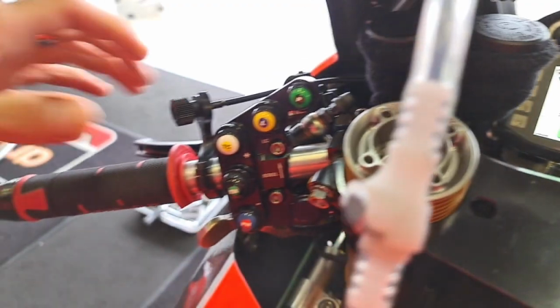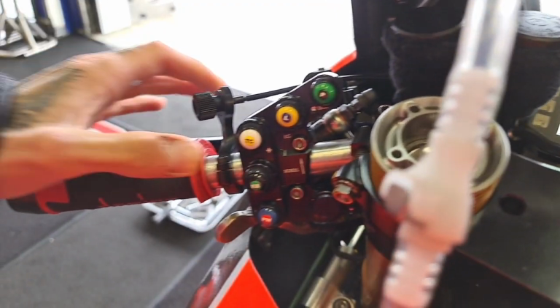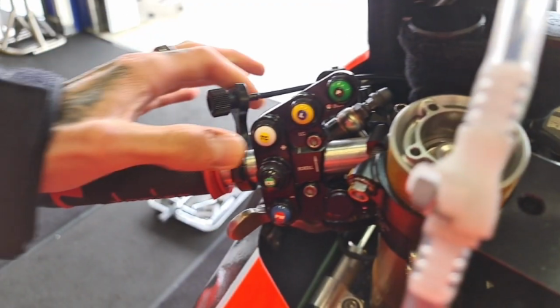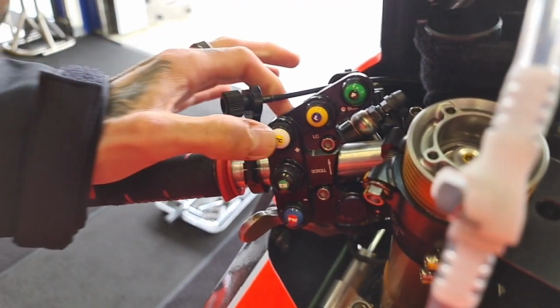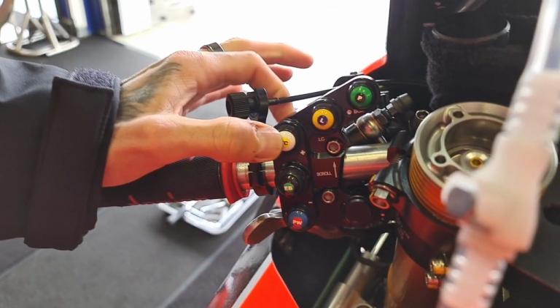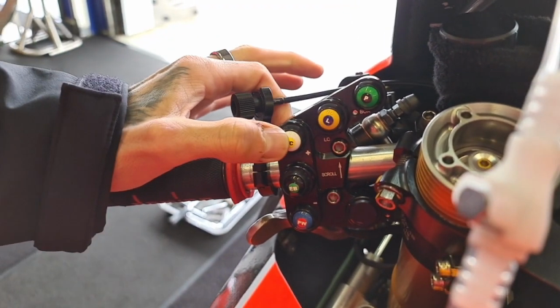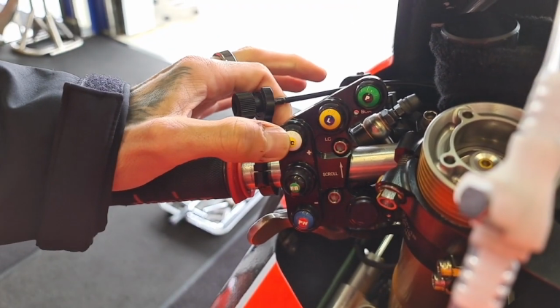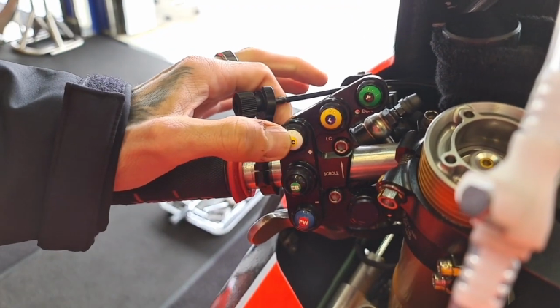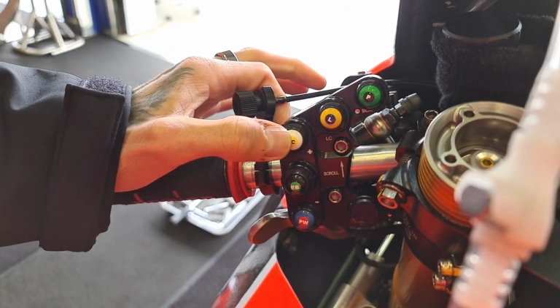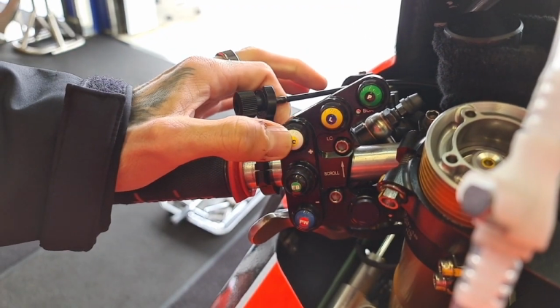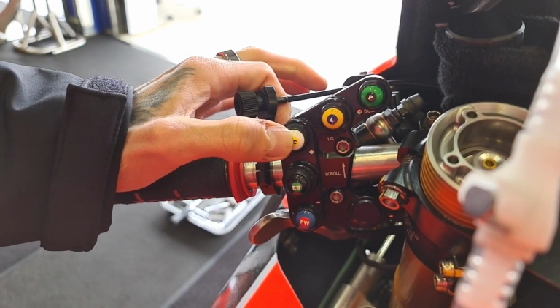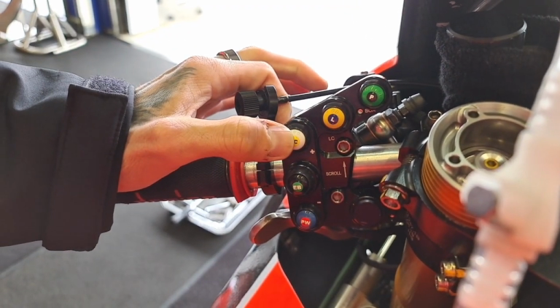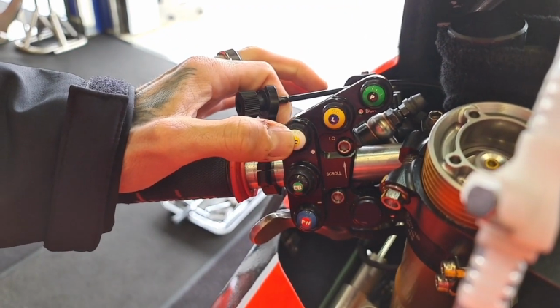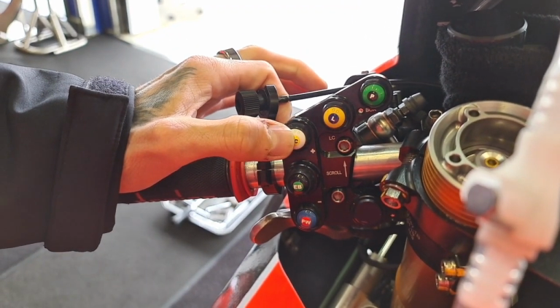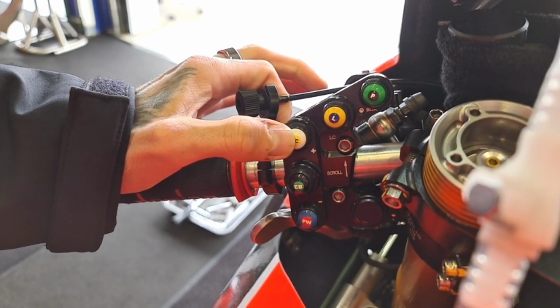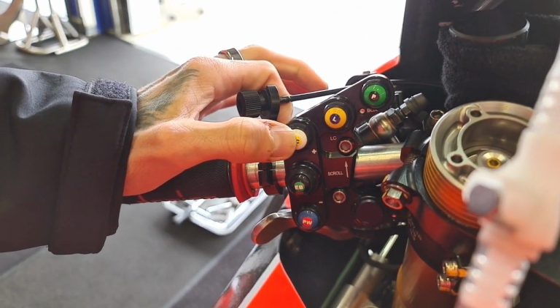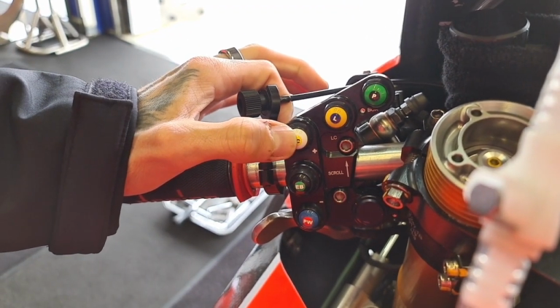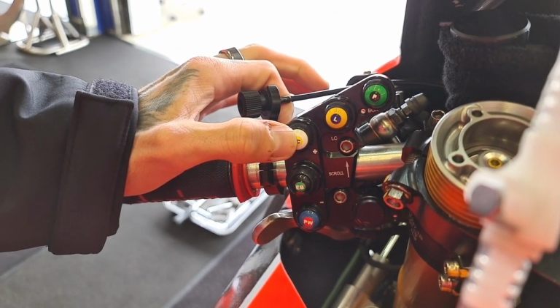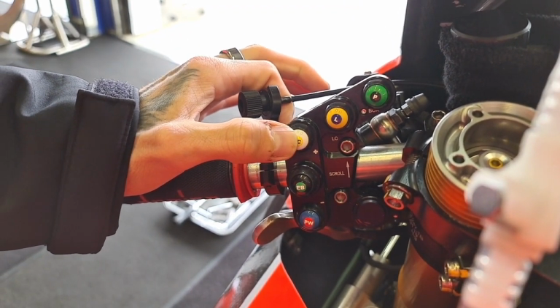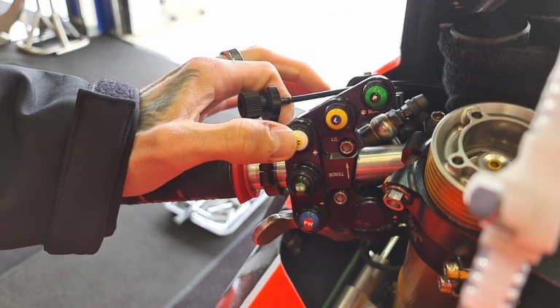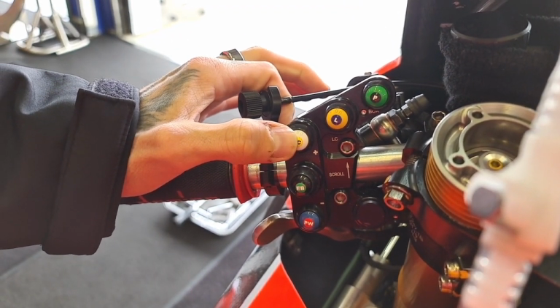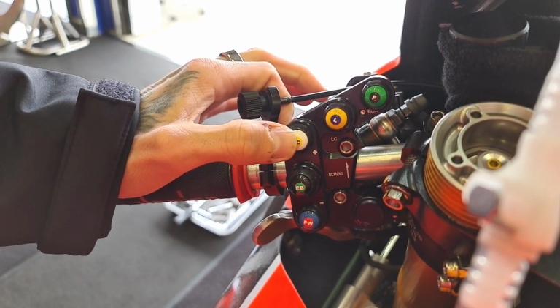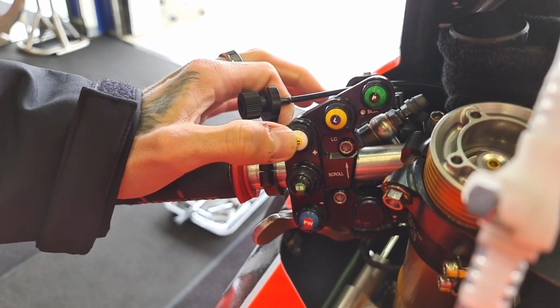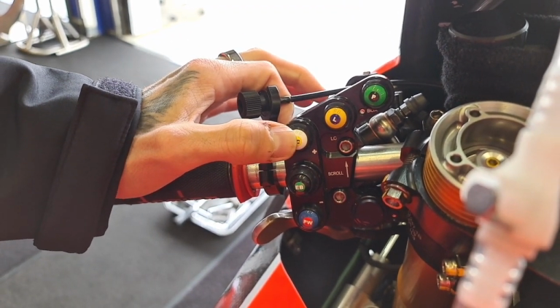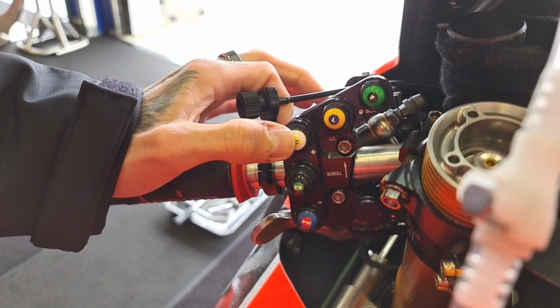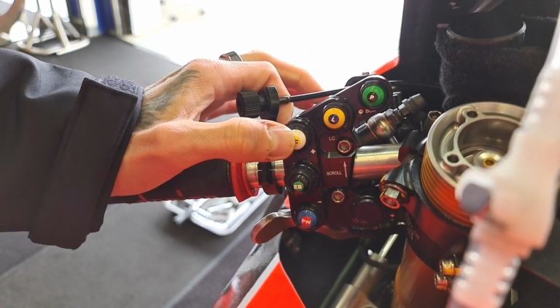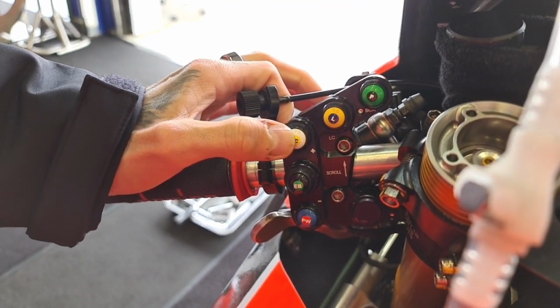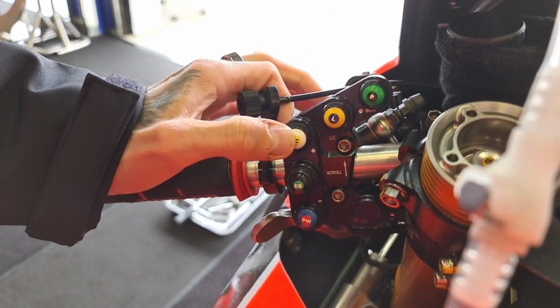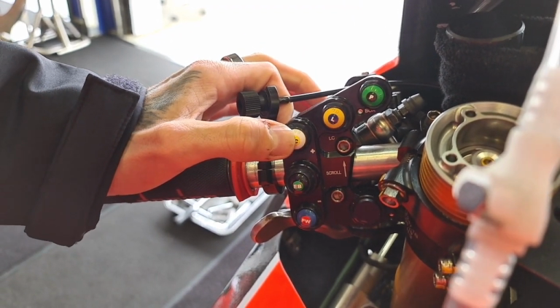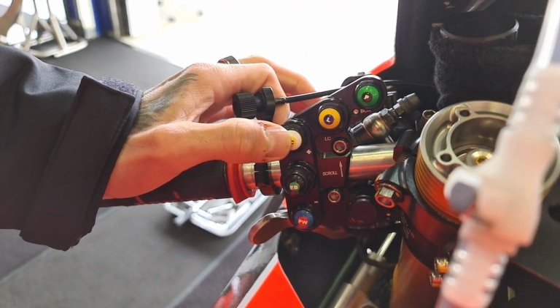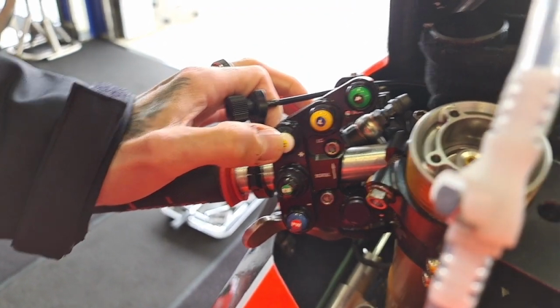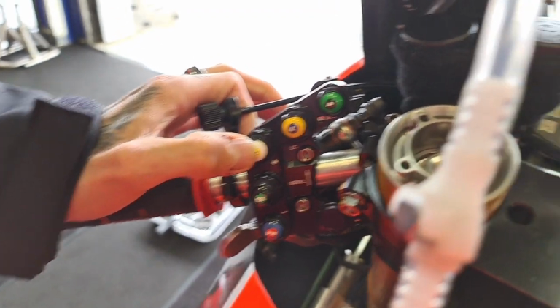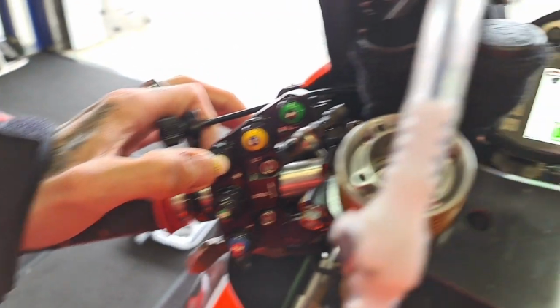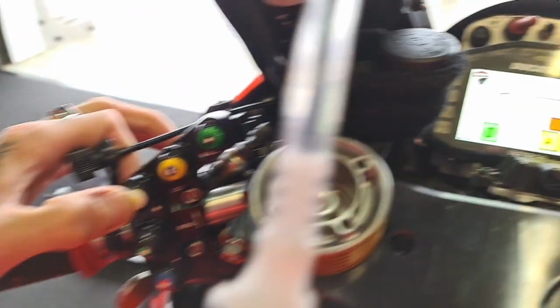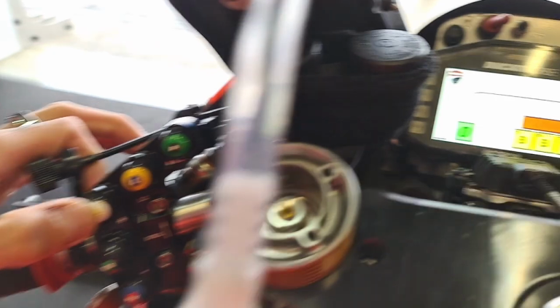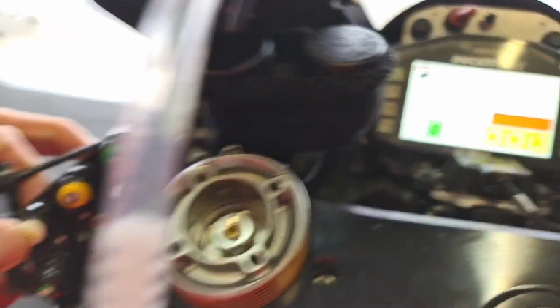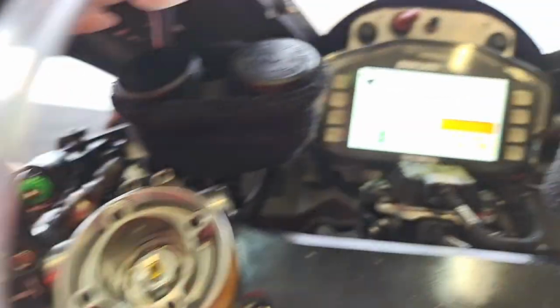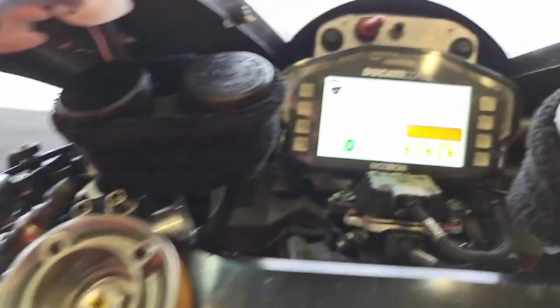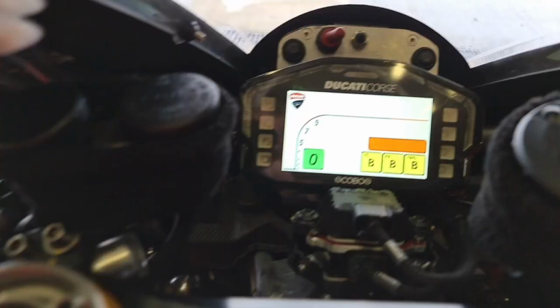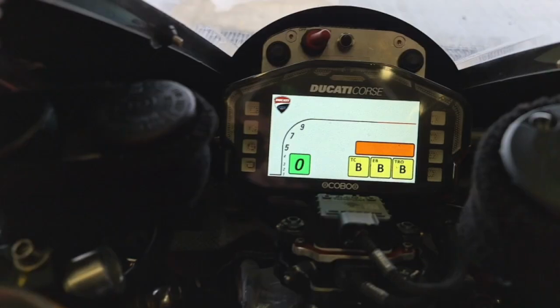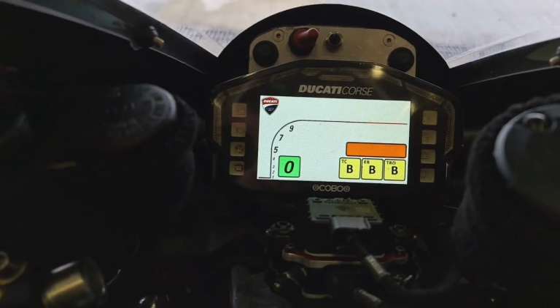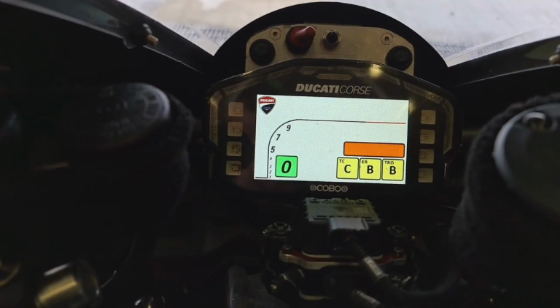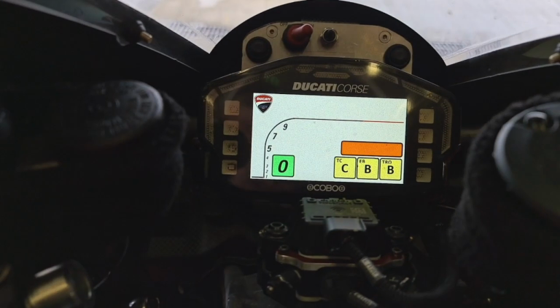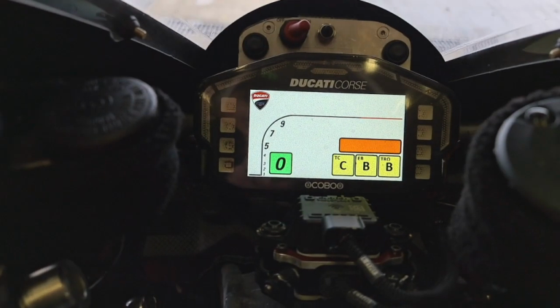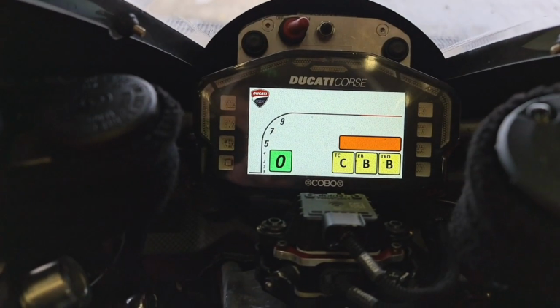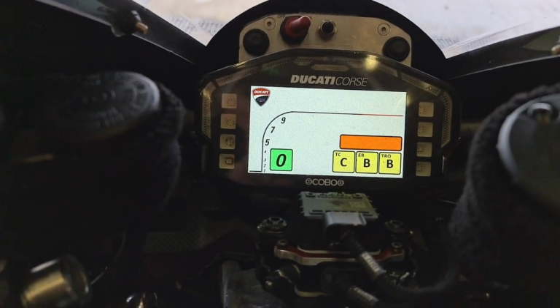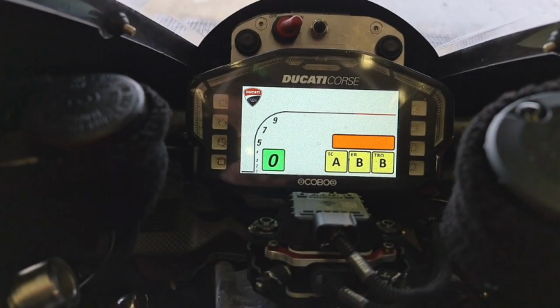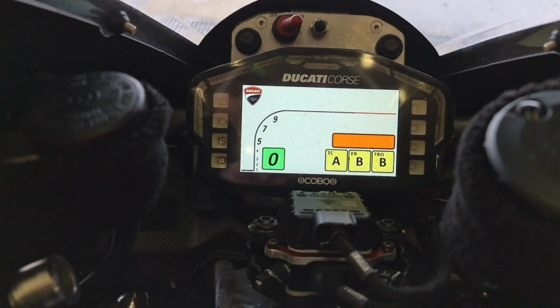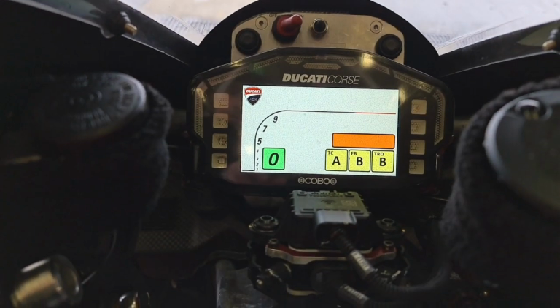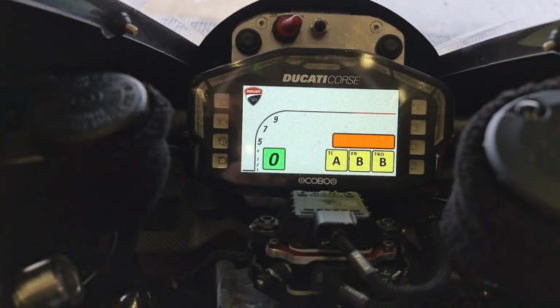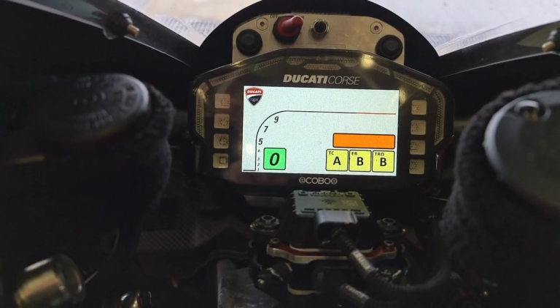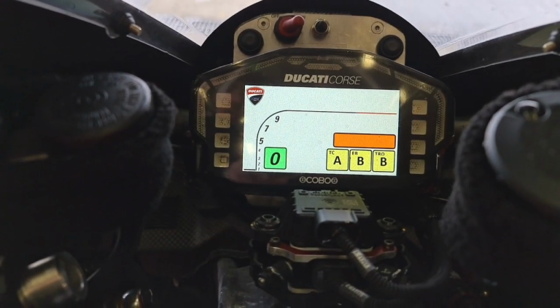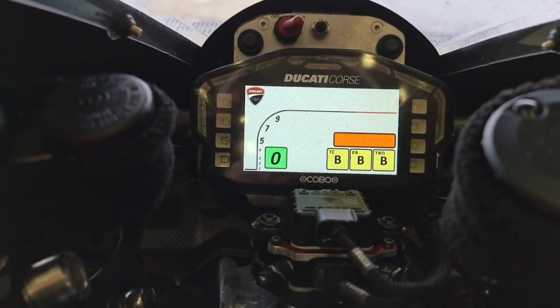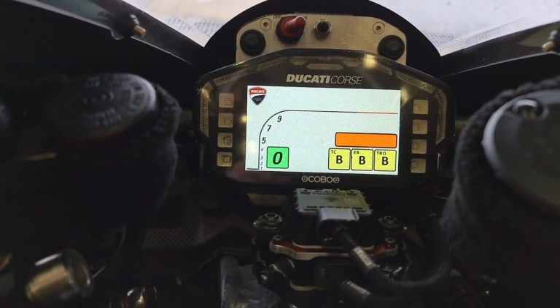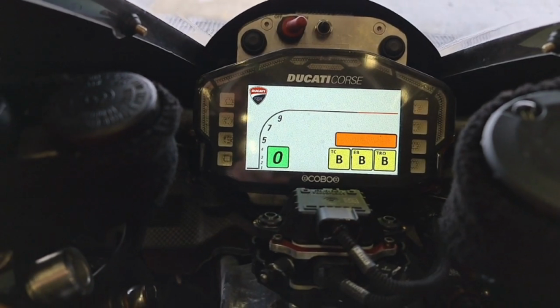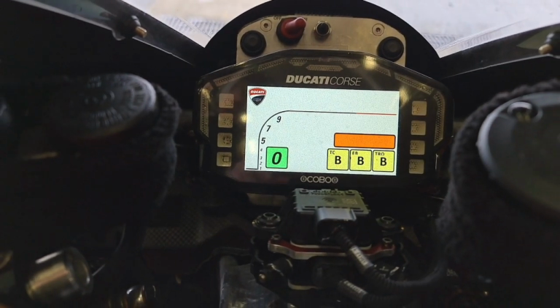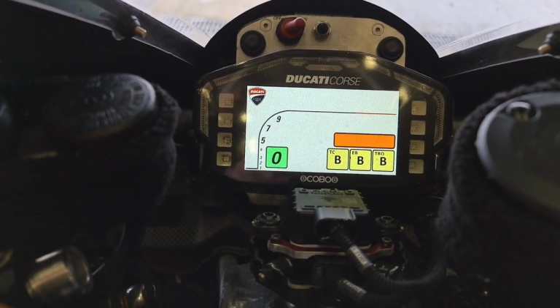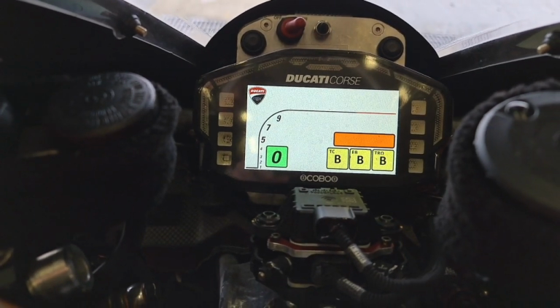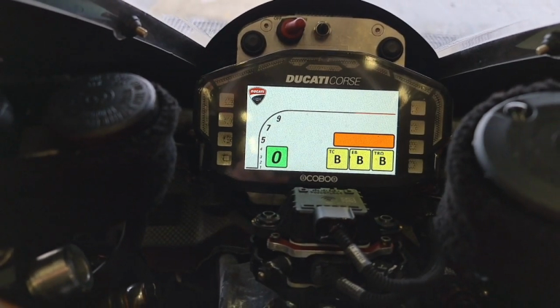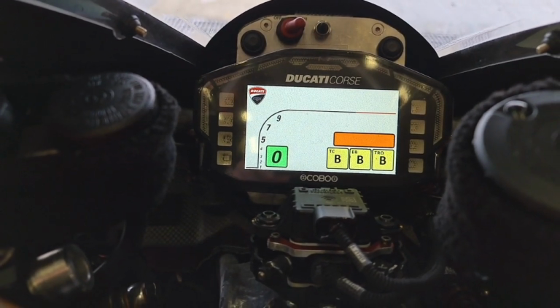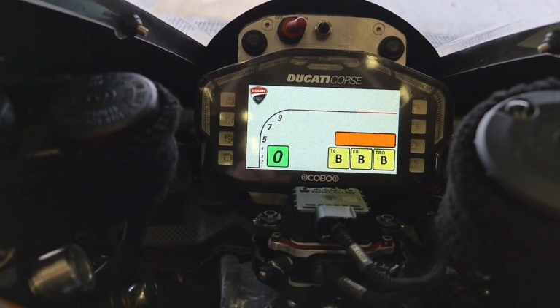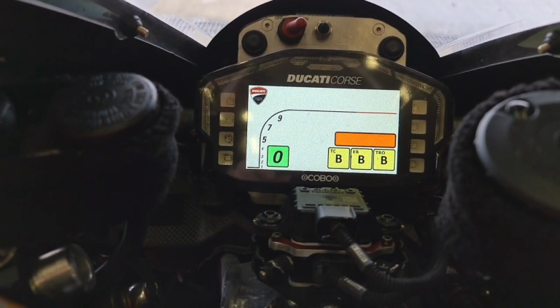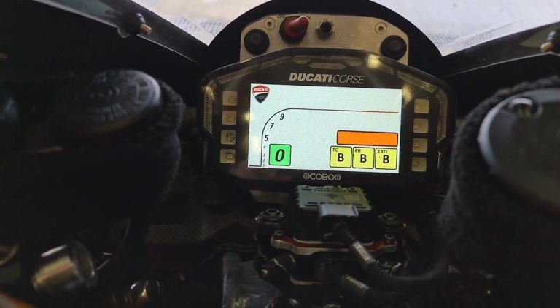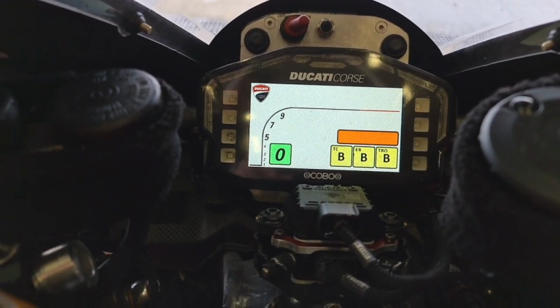During the race, we can change traction control. We have A, B and C, which are three different types of traction control.